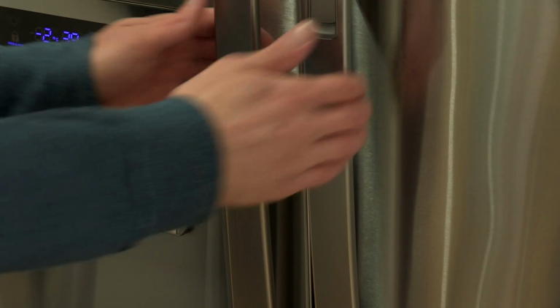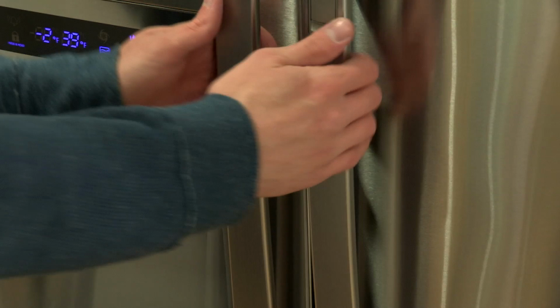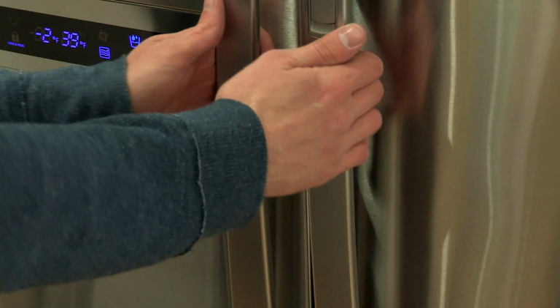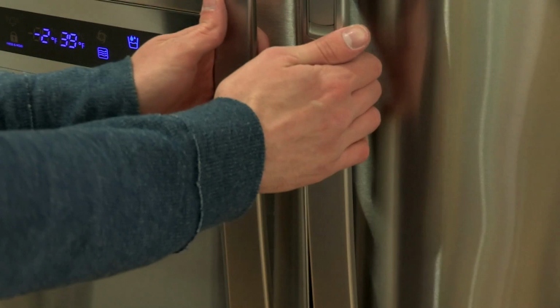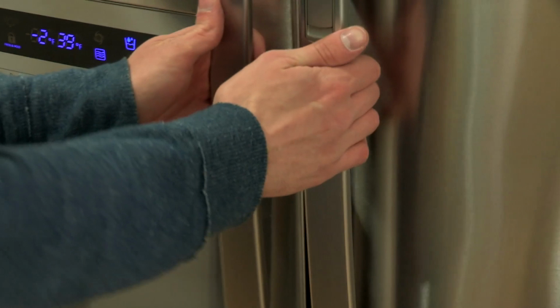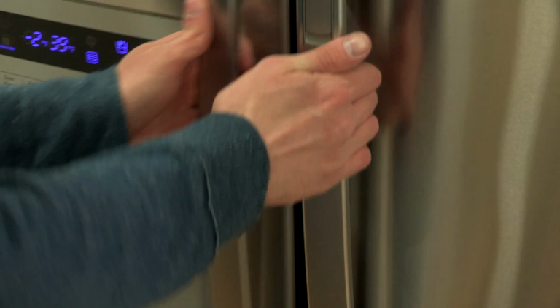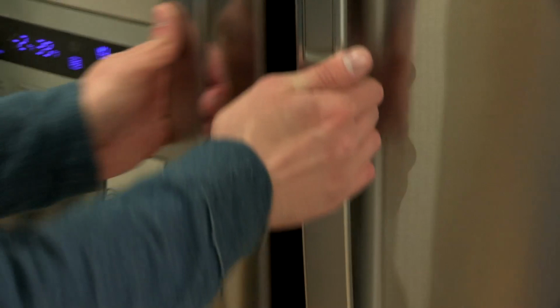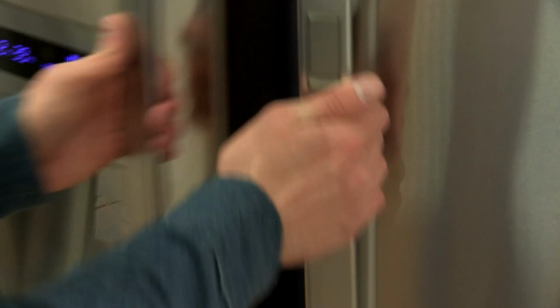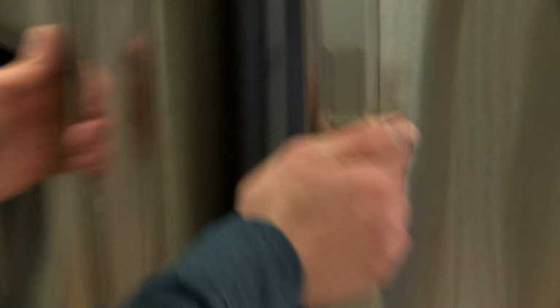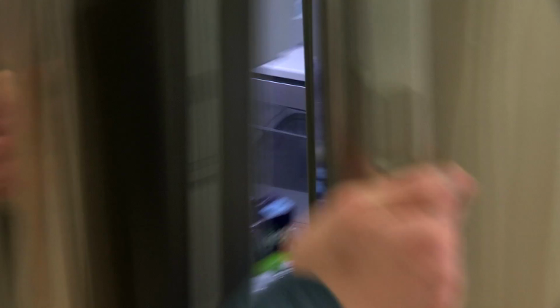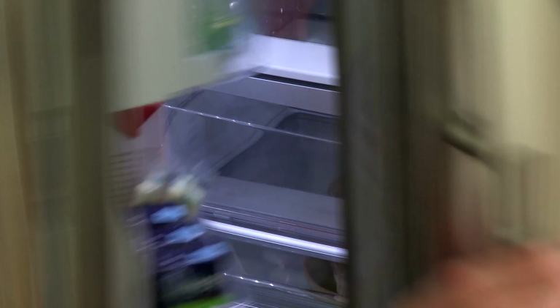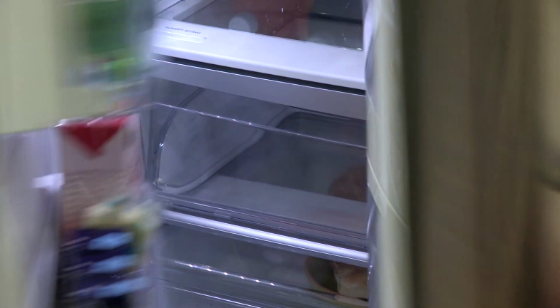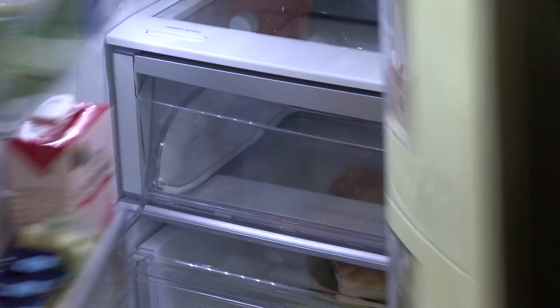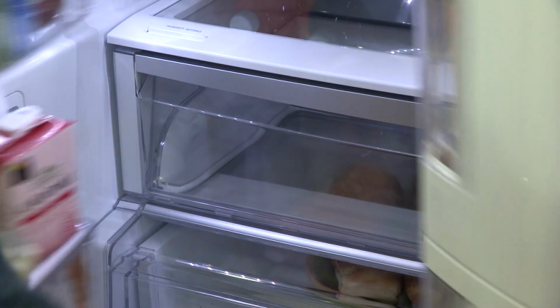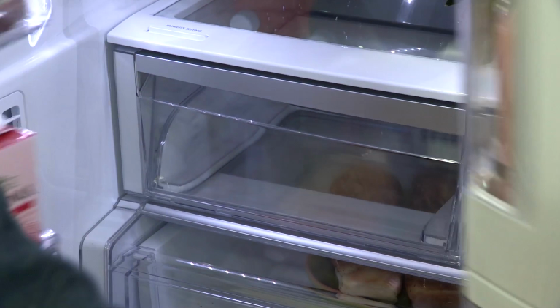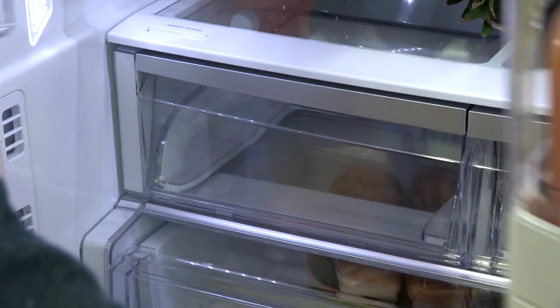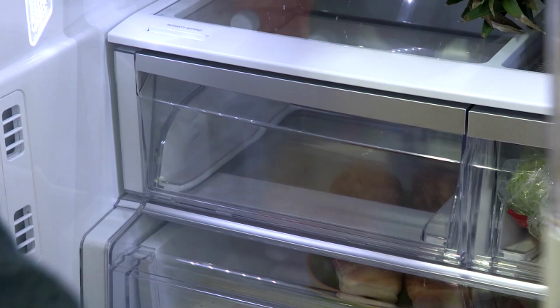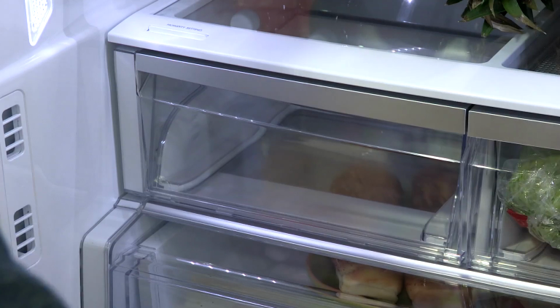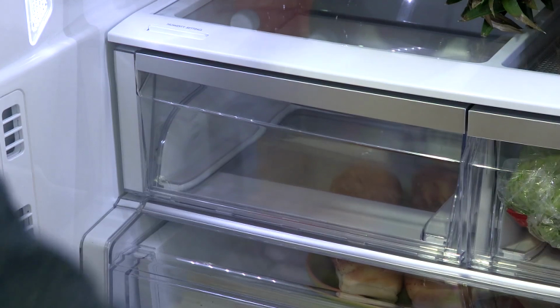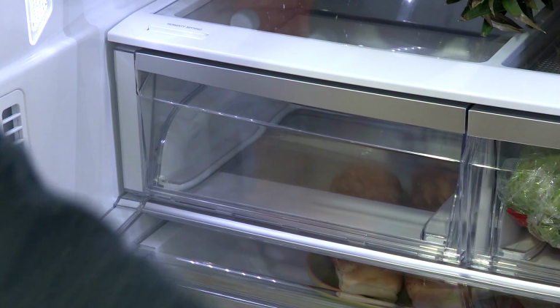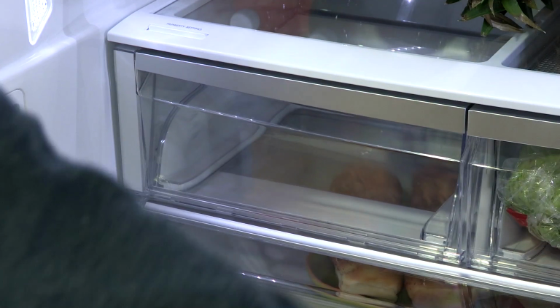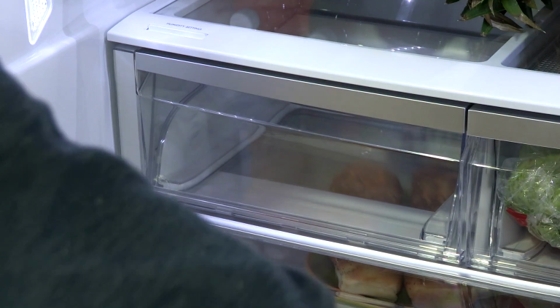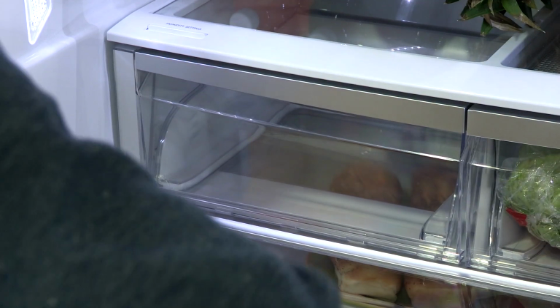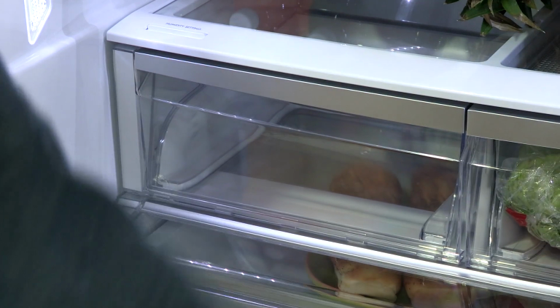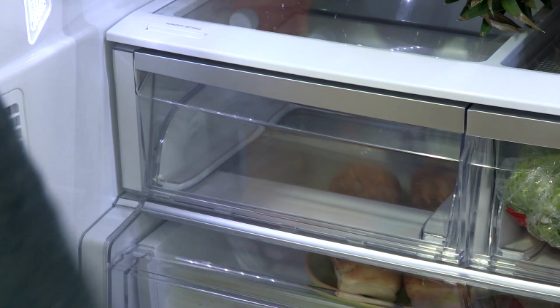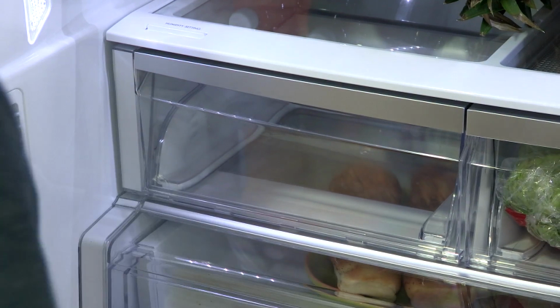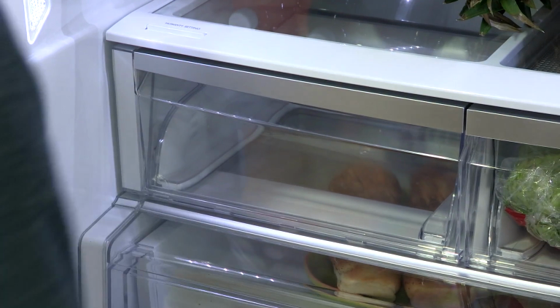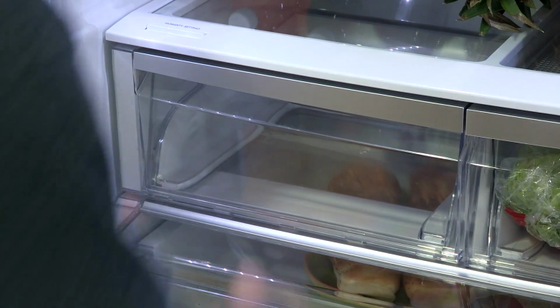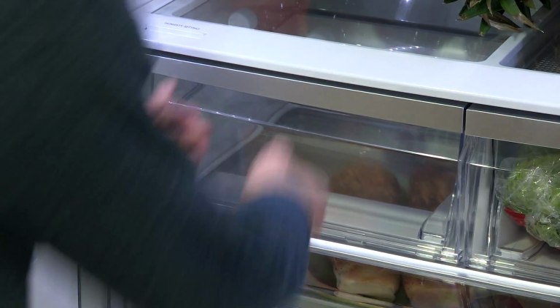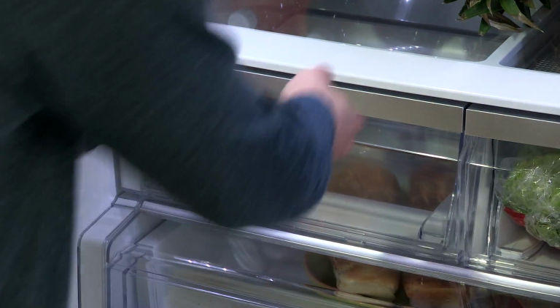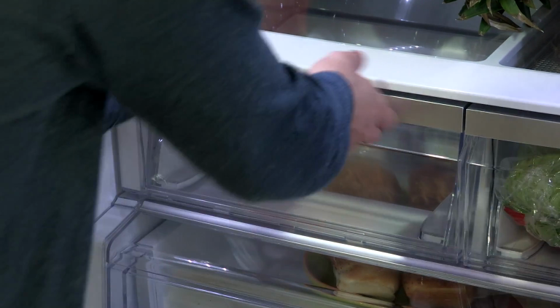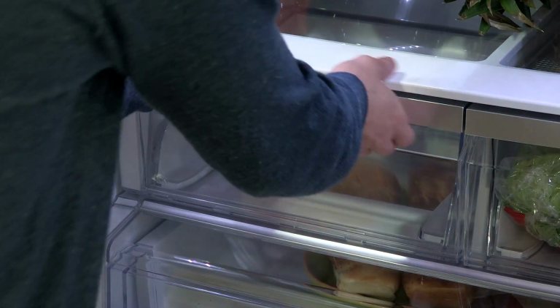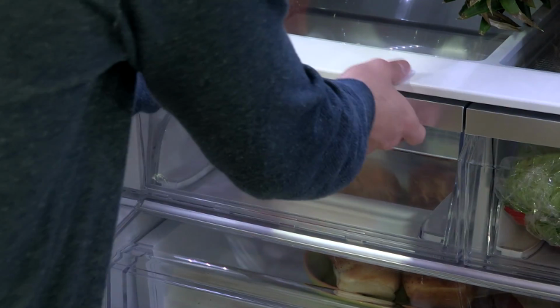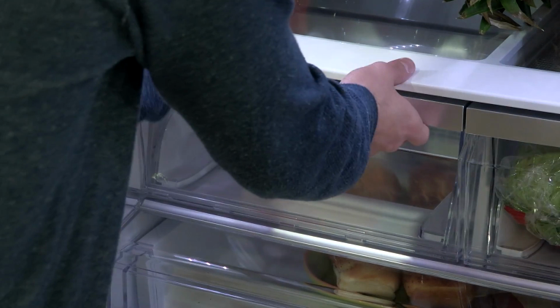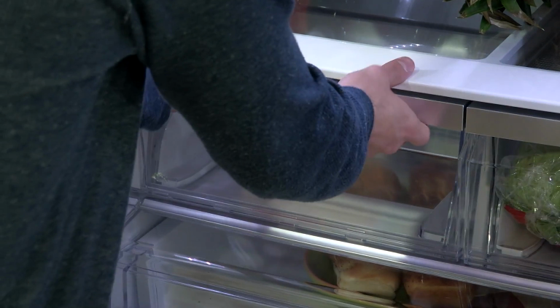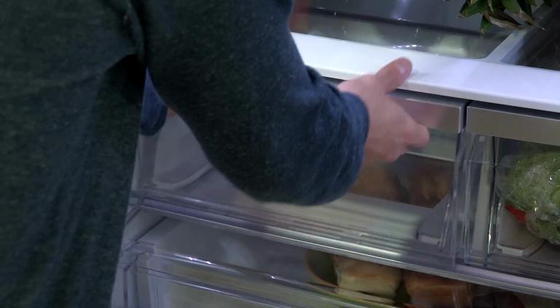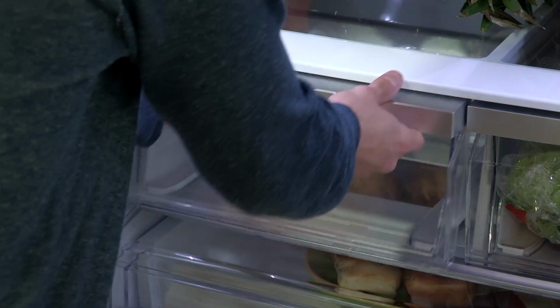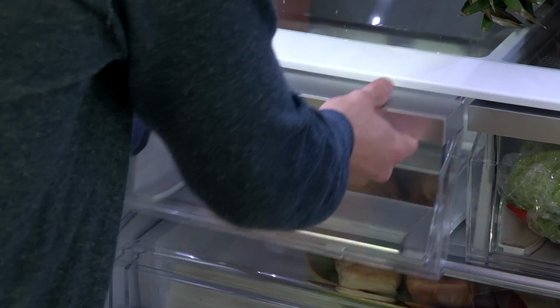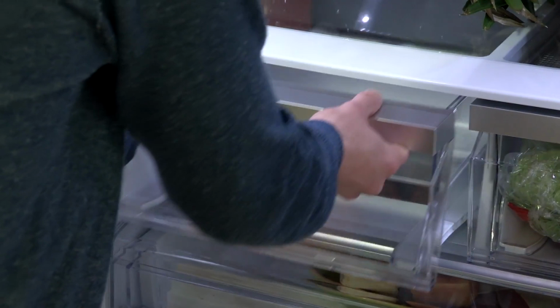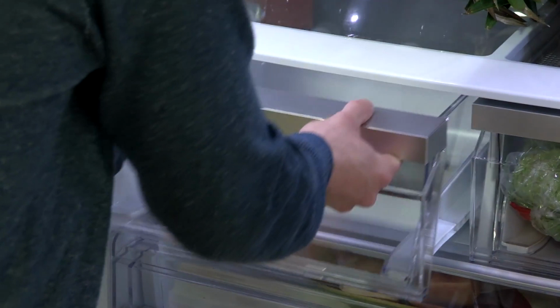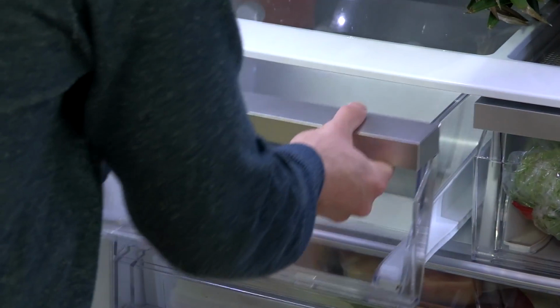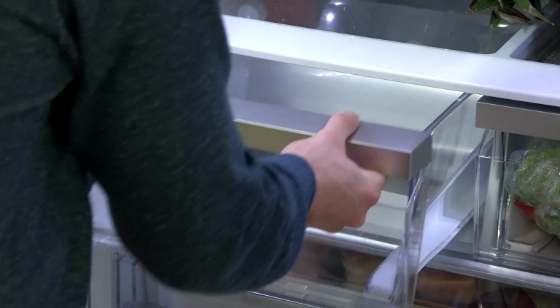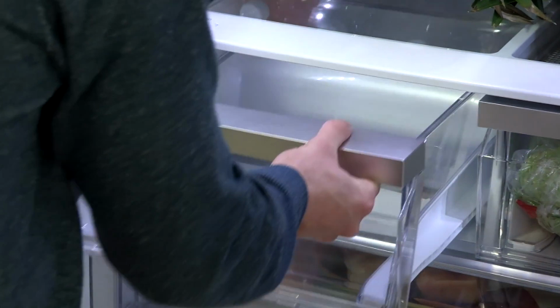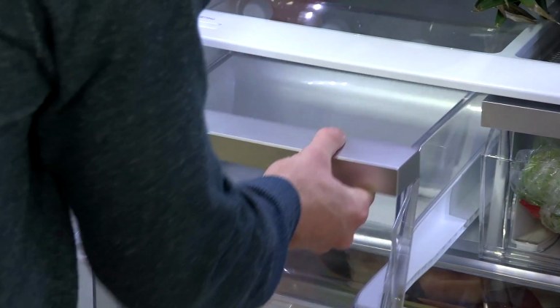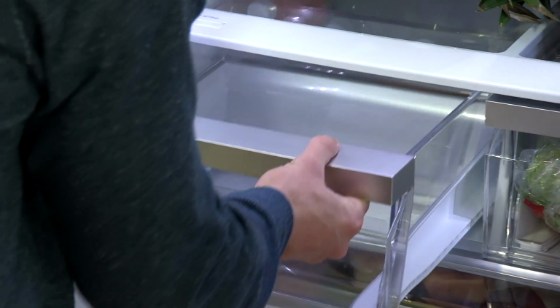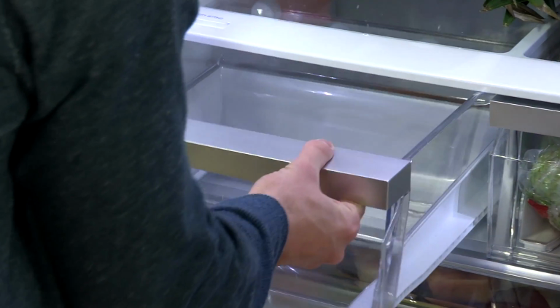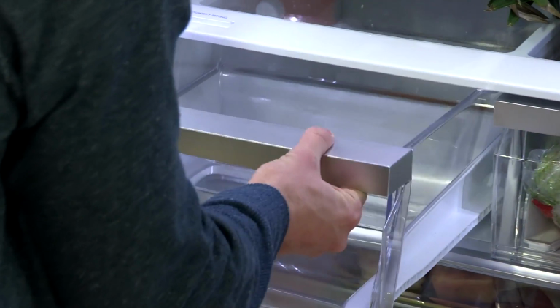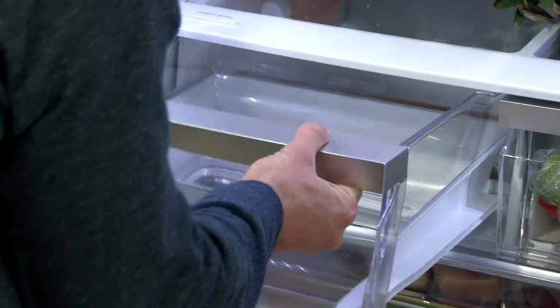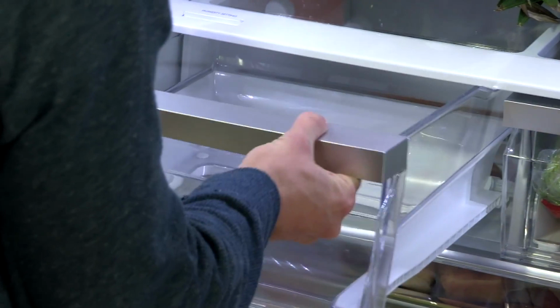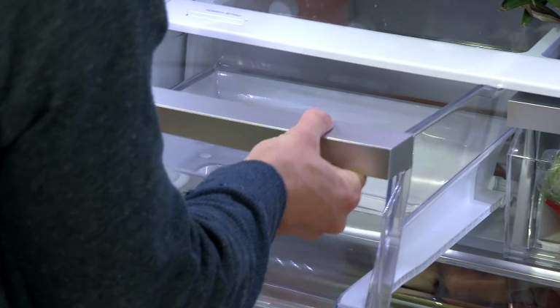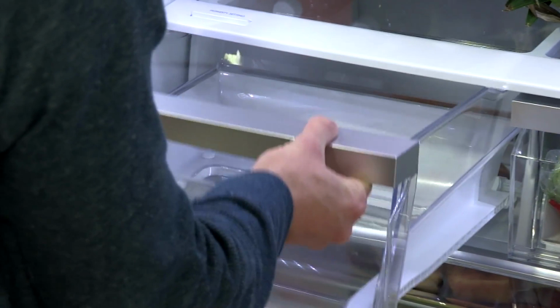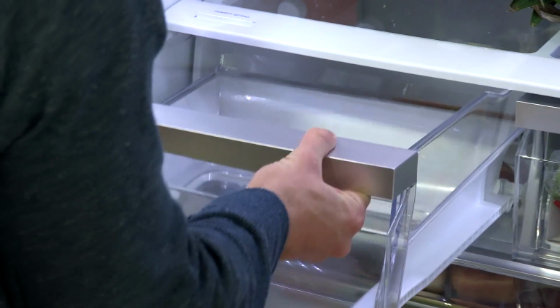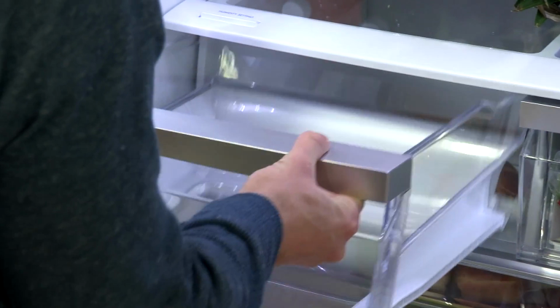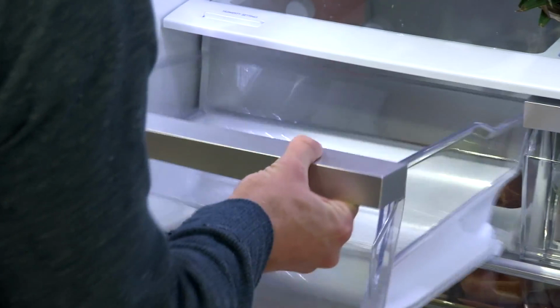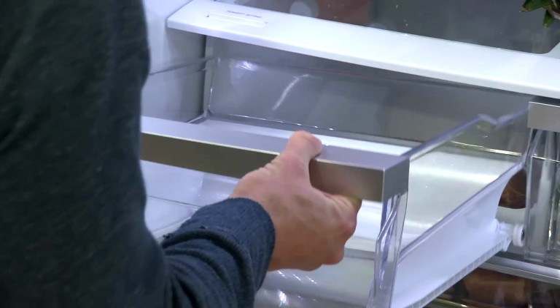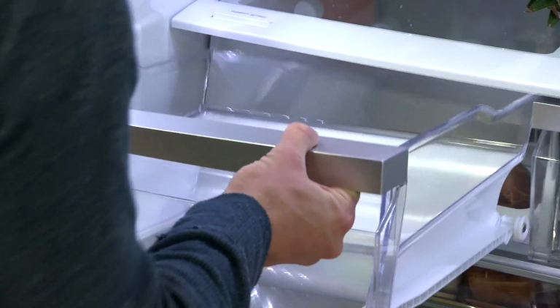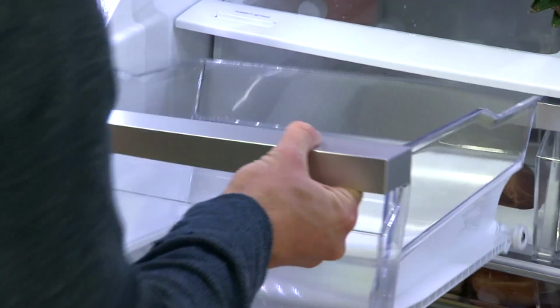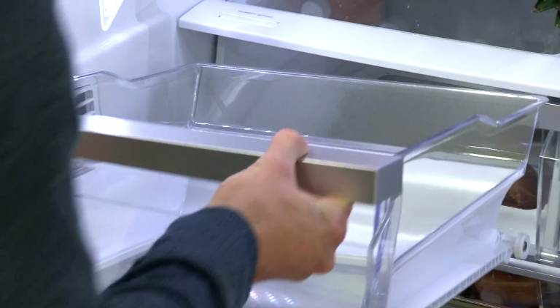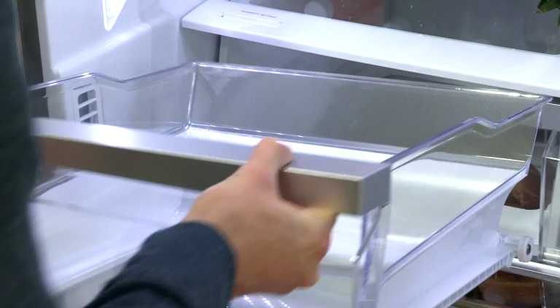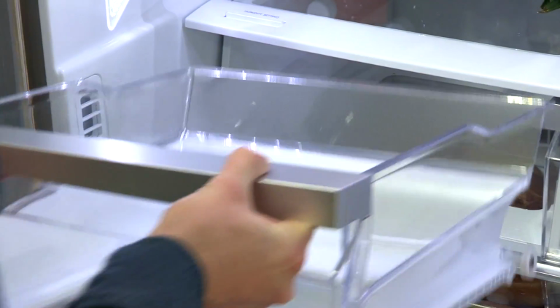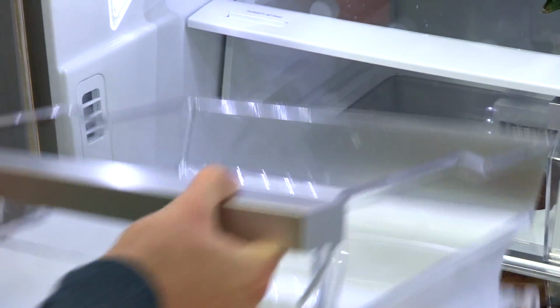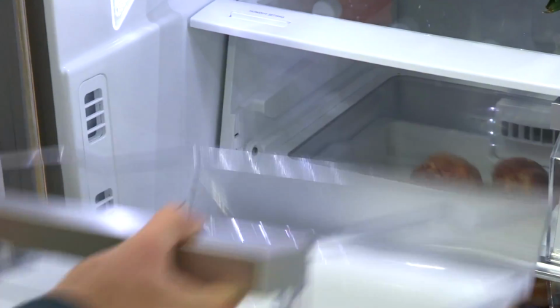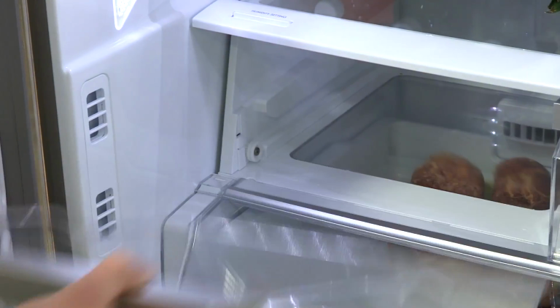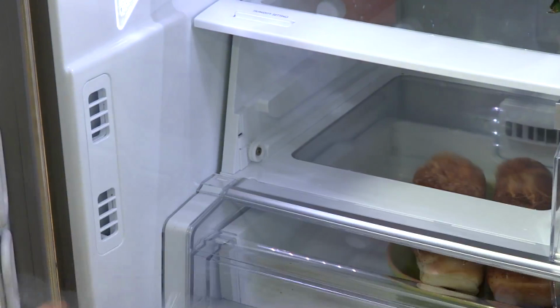To remove, pull the drawer out to the full extension. Lift the front of the crisper up, then pull it straight out.